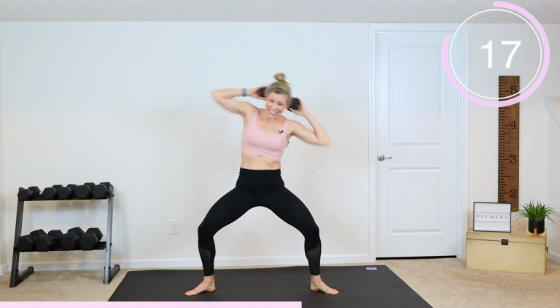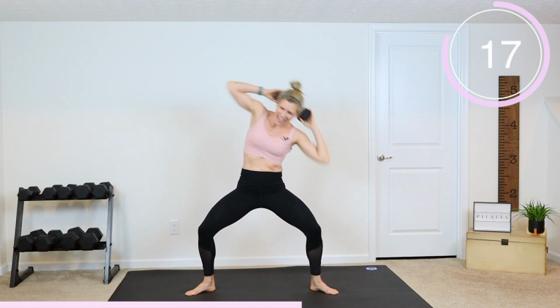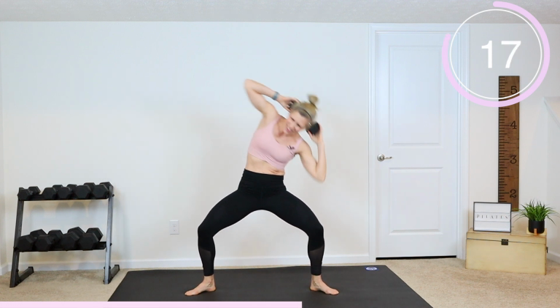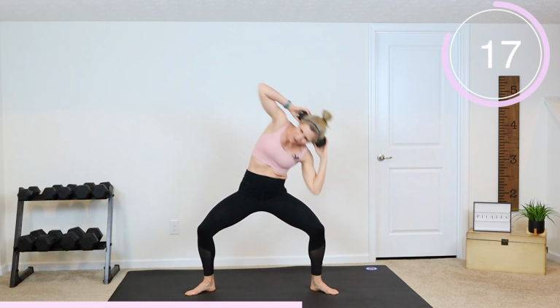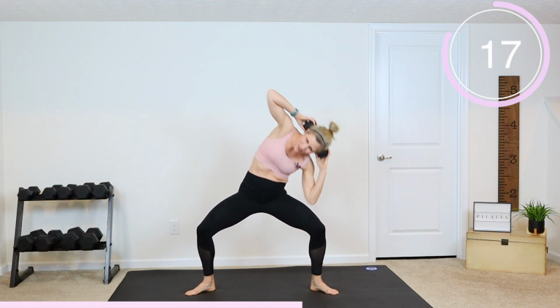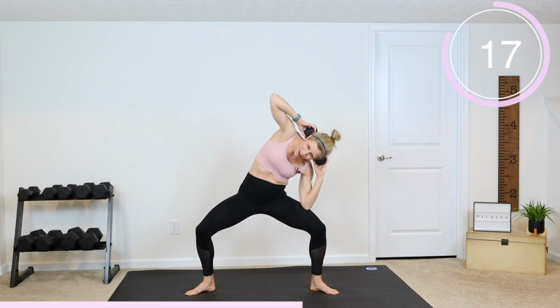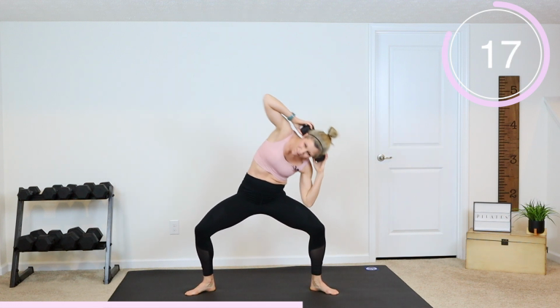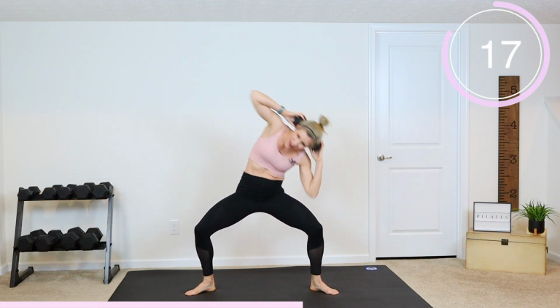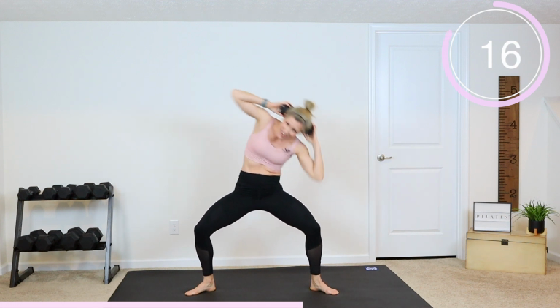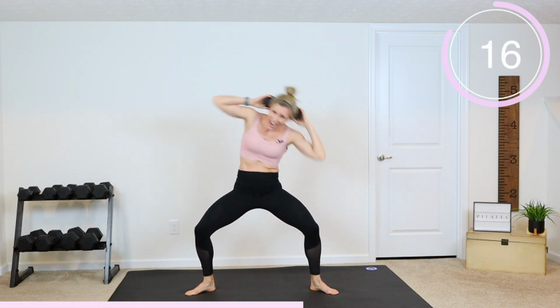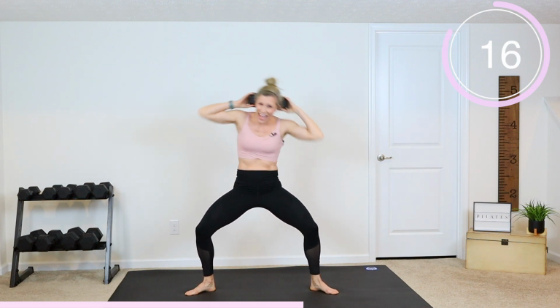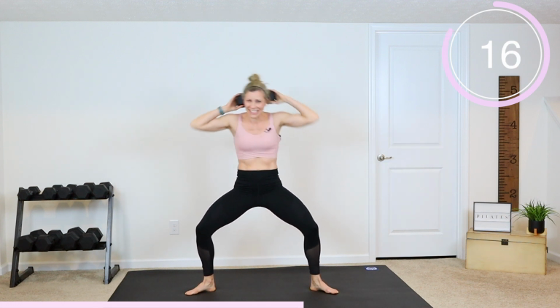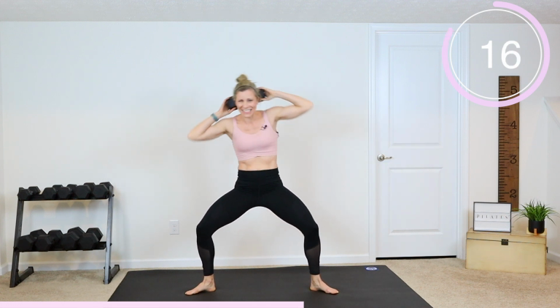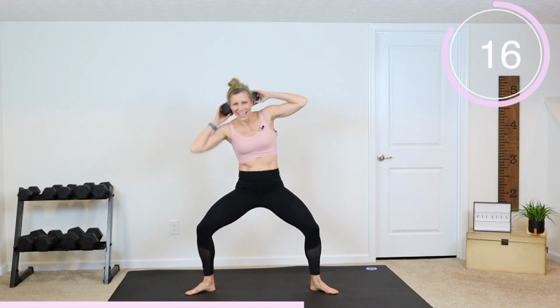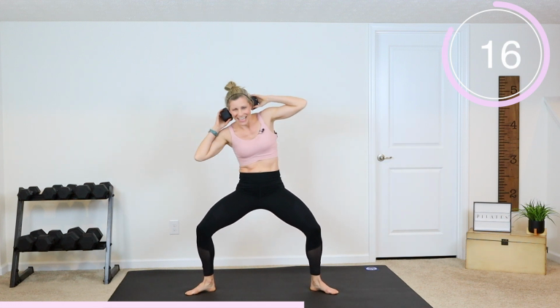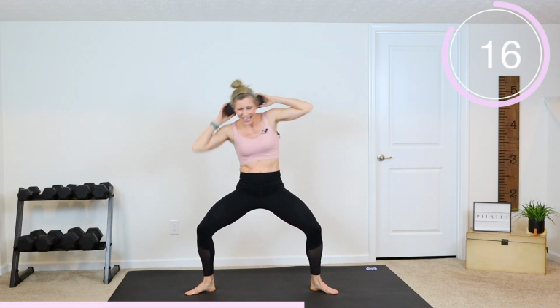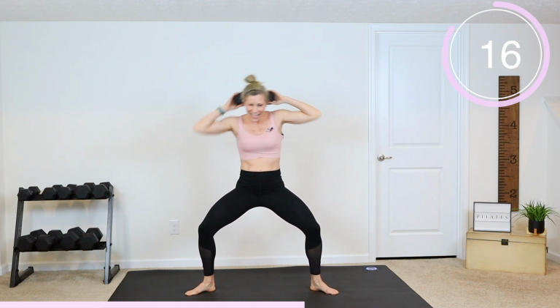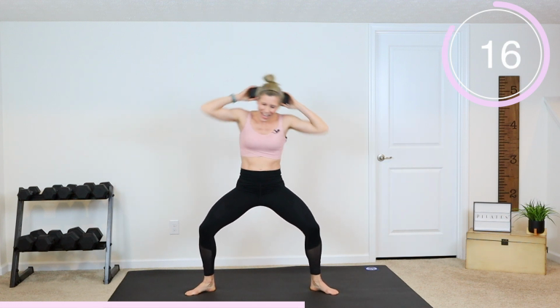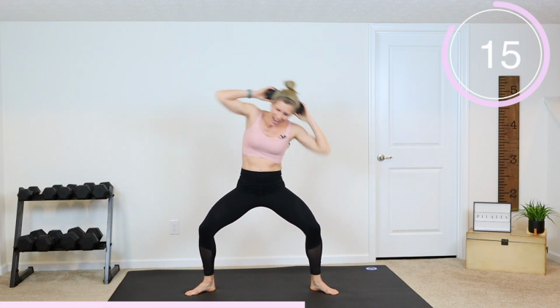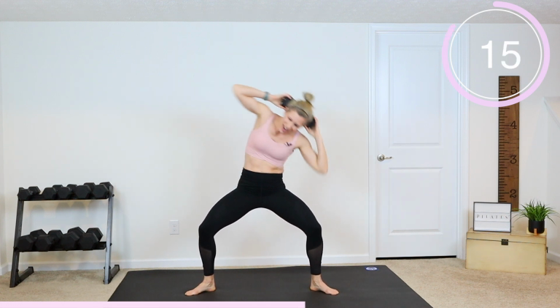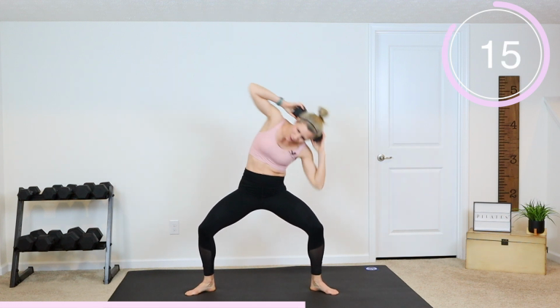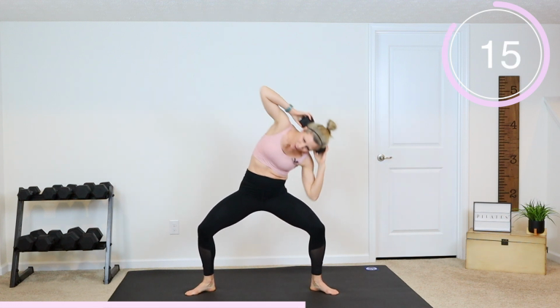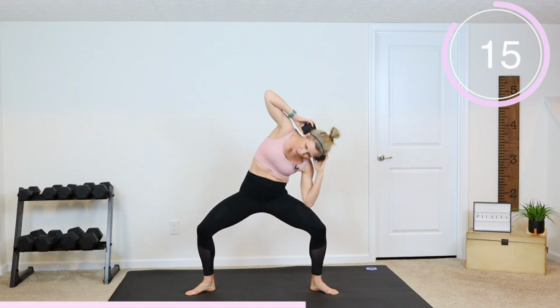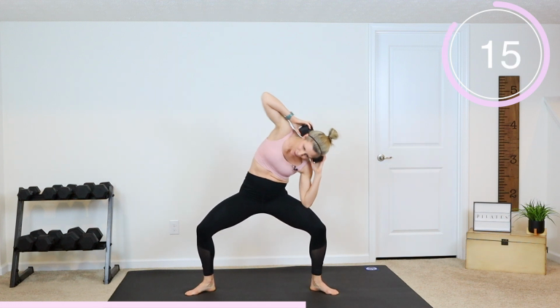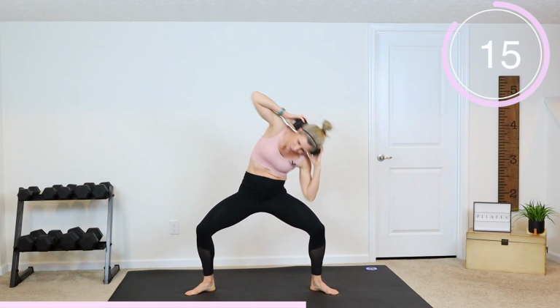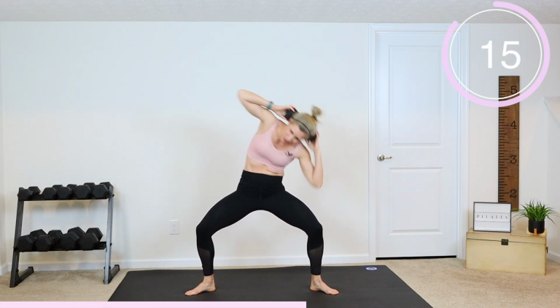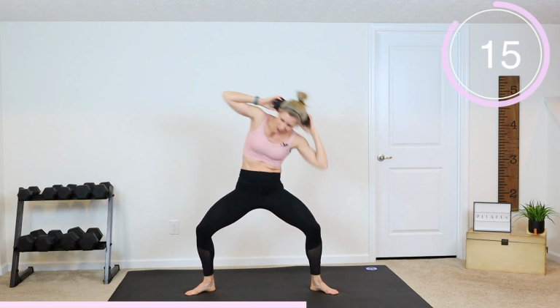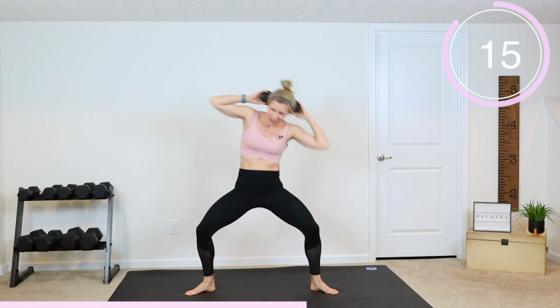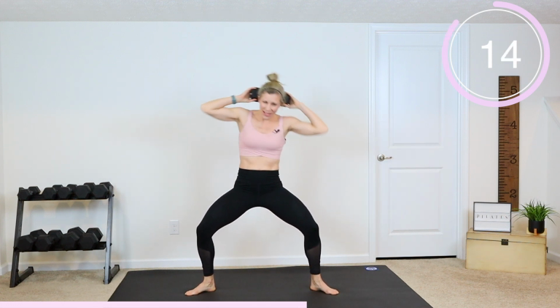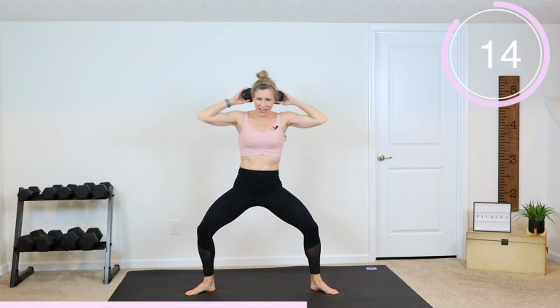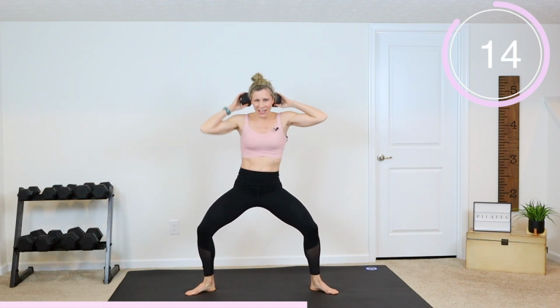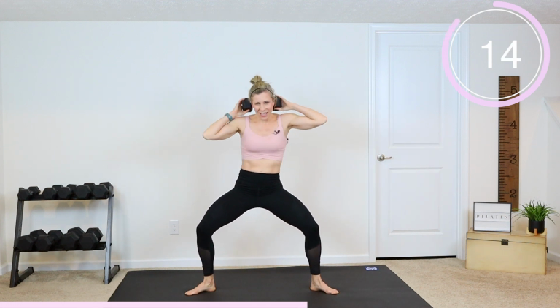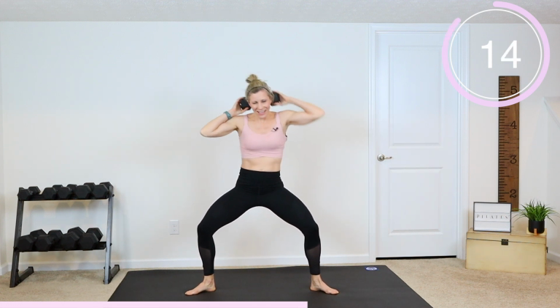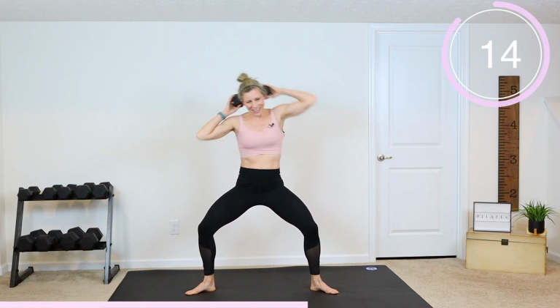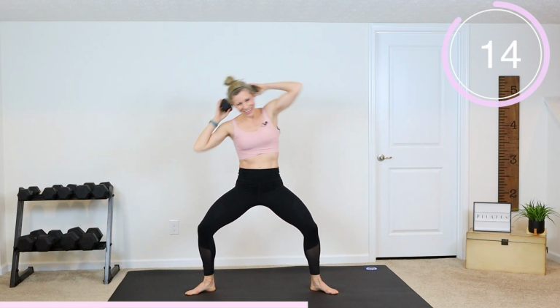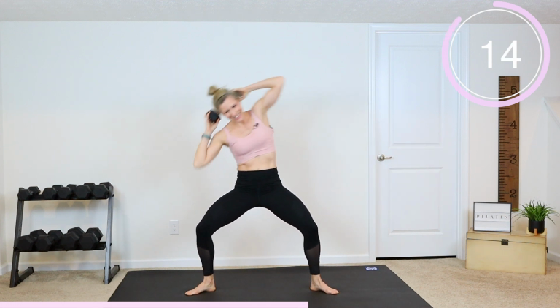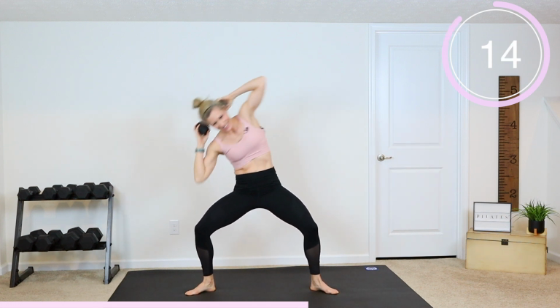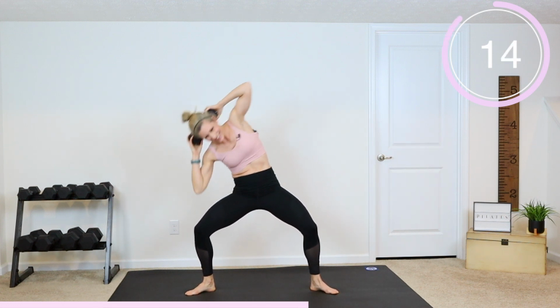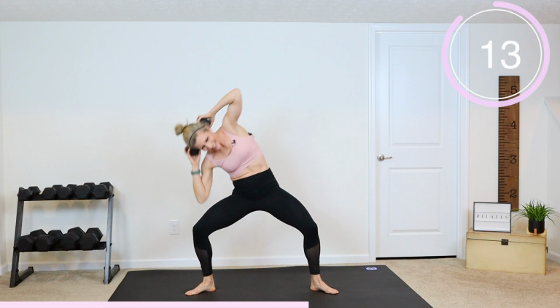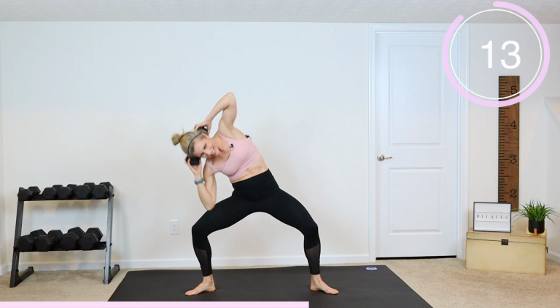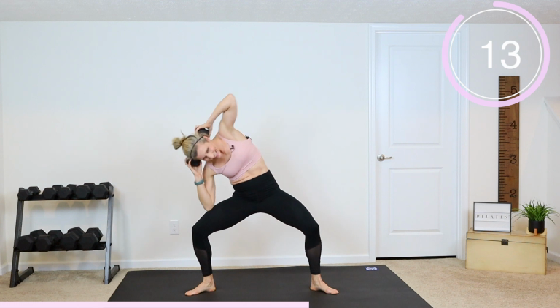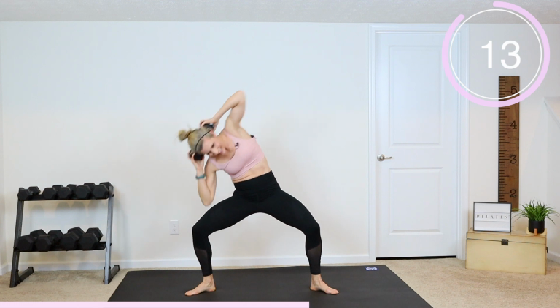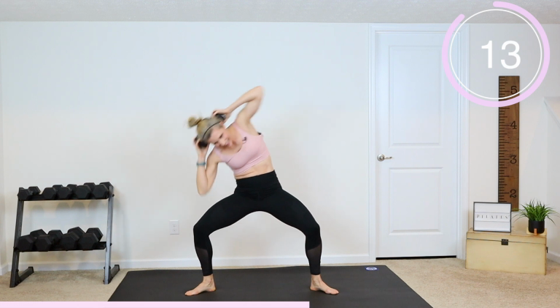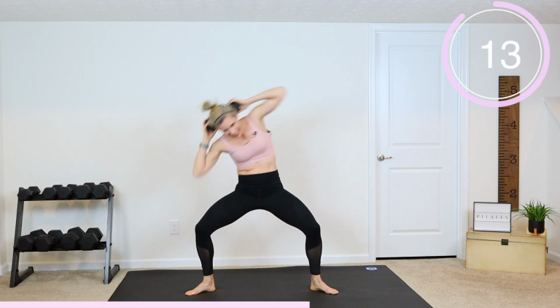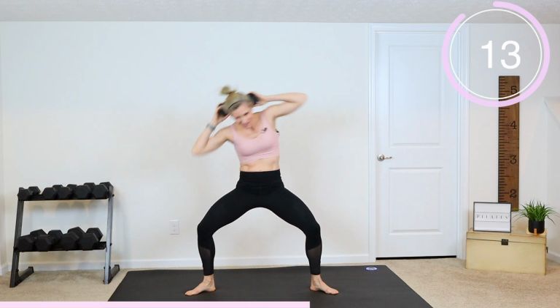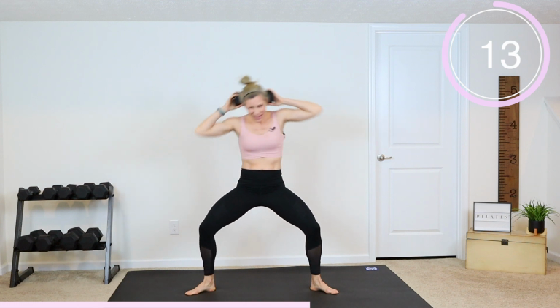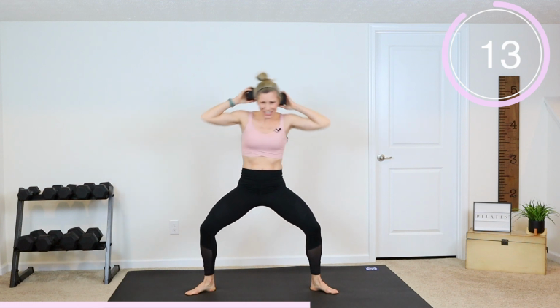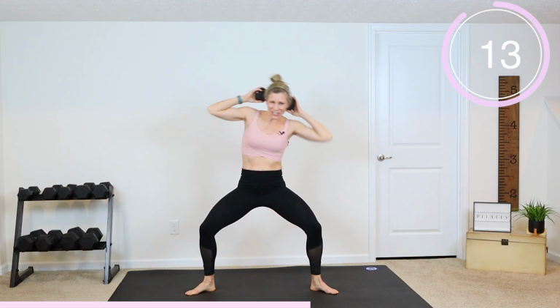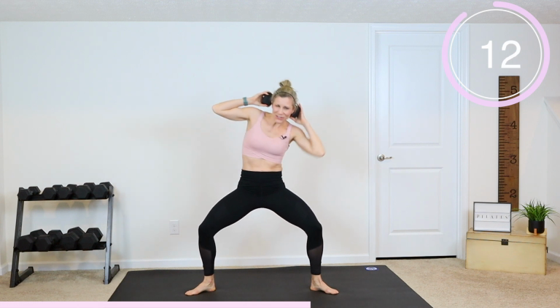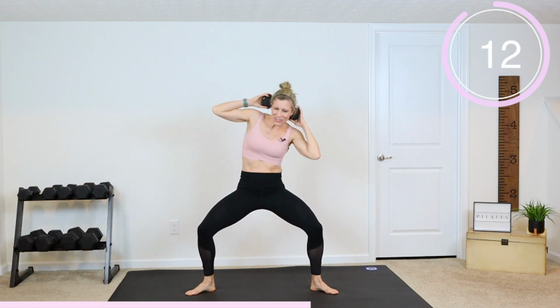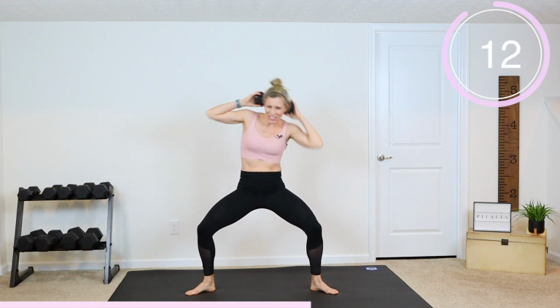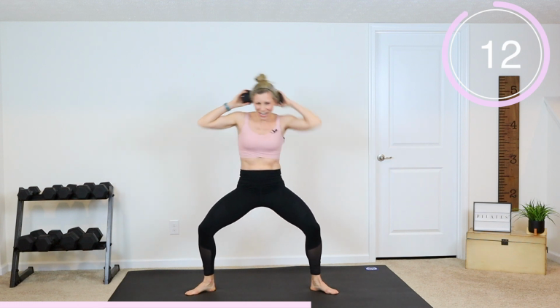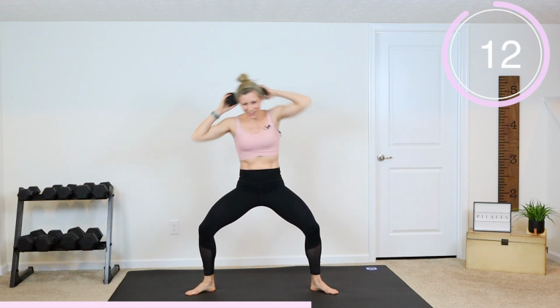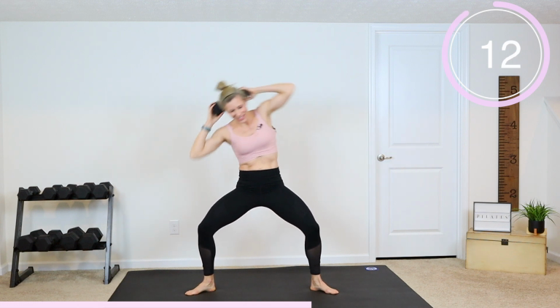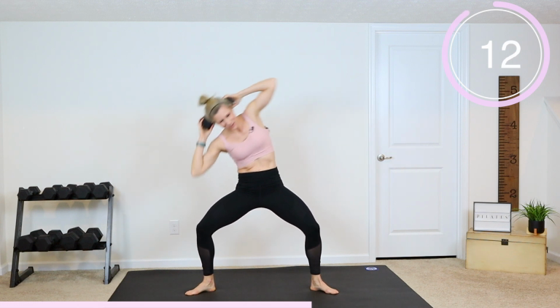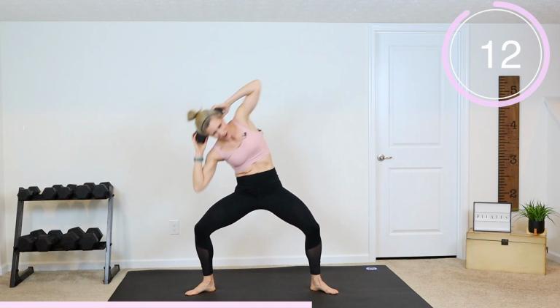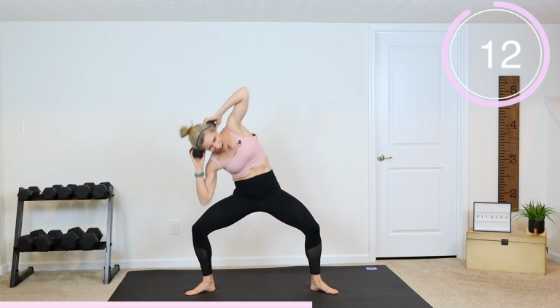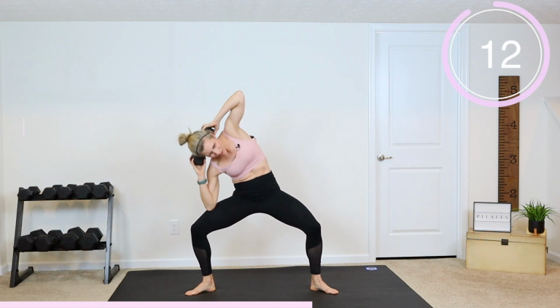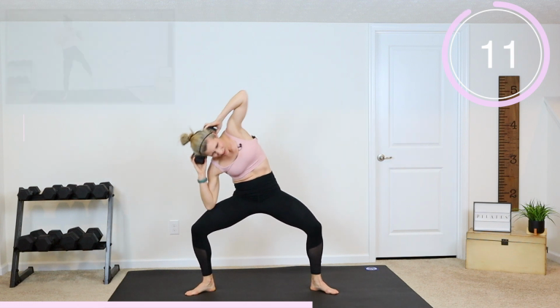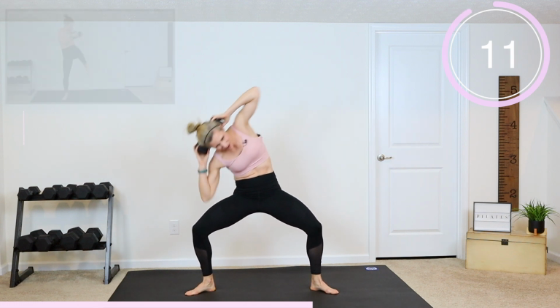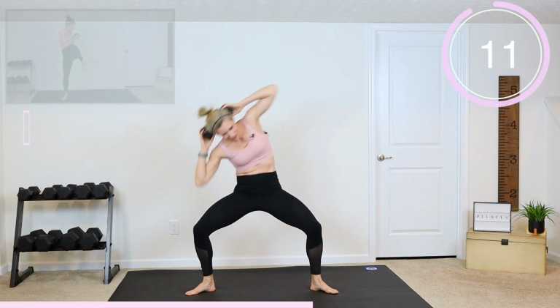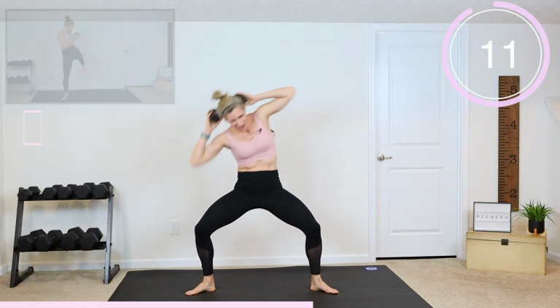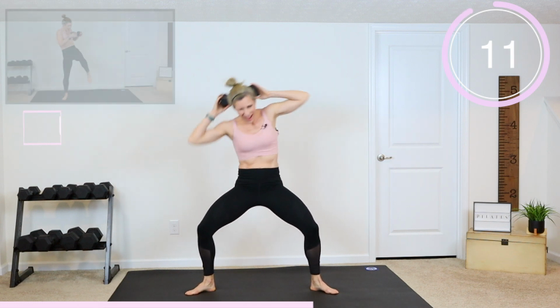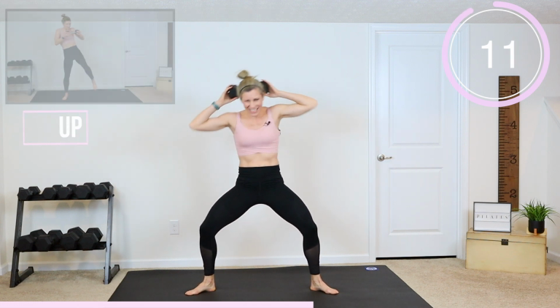Click that thumbs up button, guys, and make sure you share this workout with a friend — challenge somebody else to do this one.